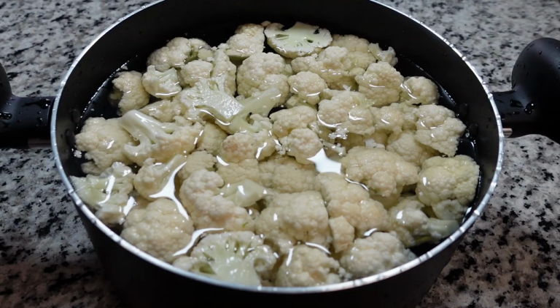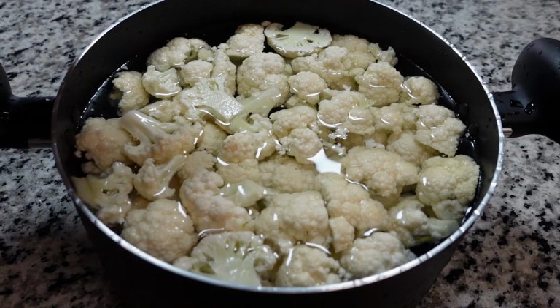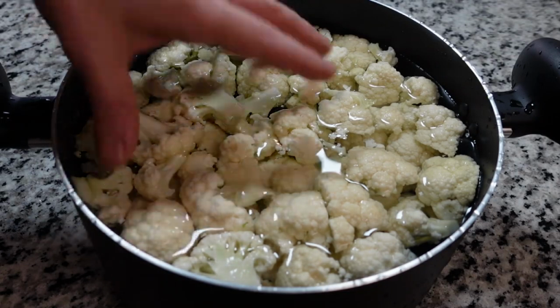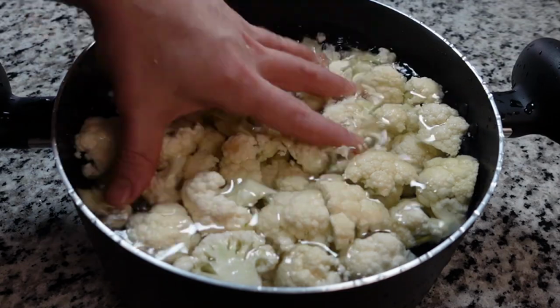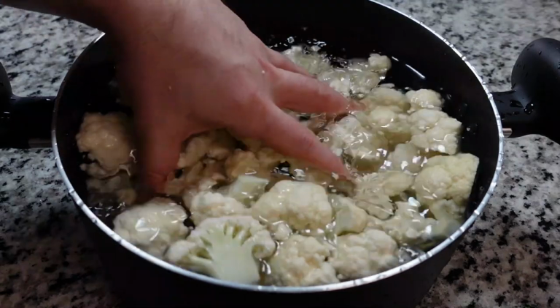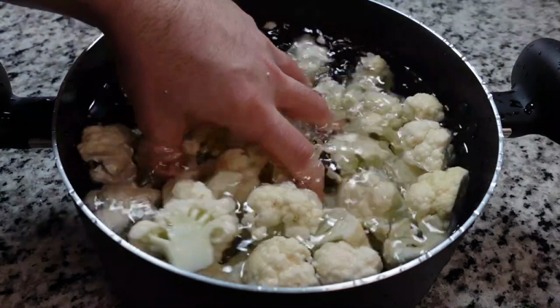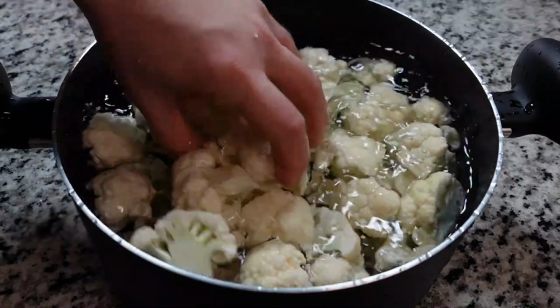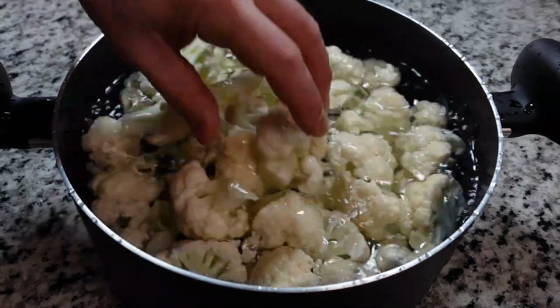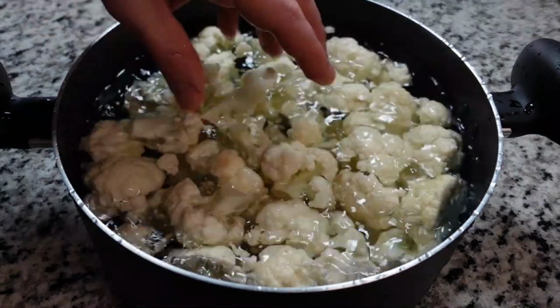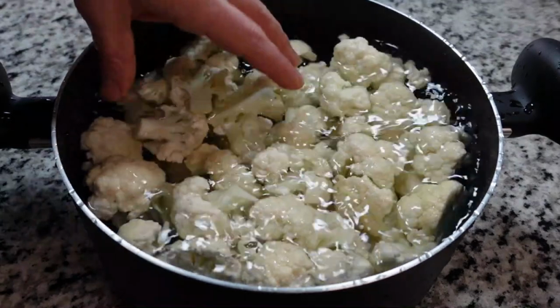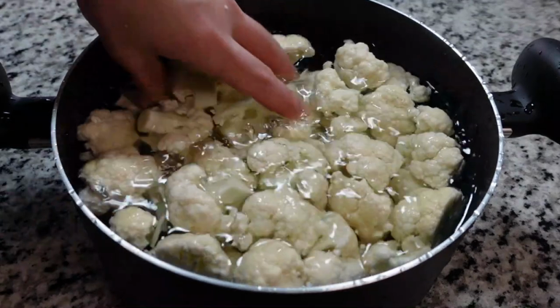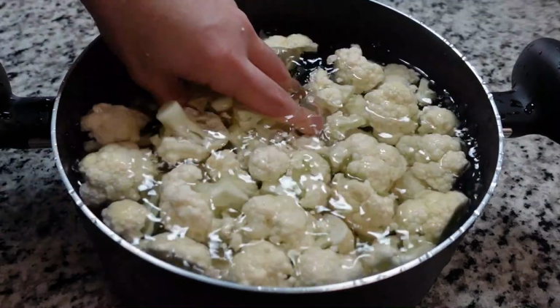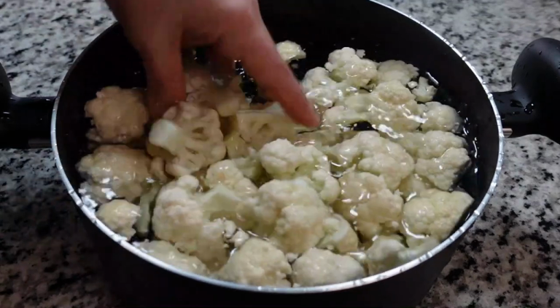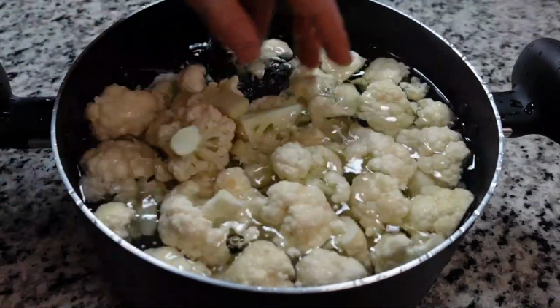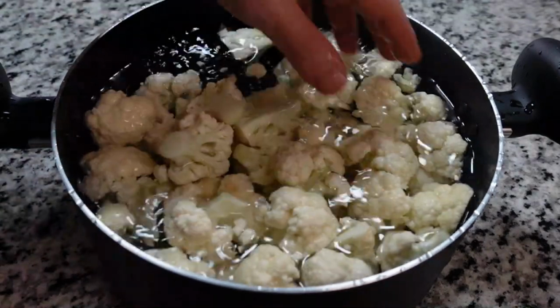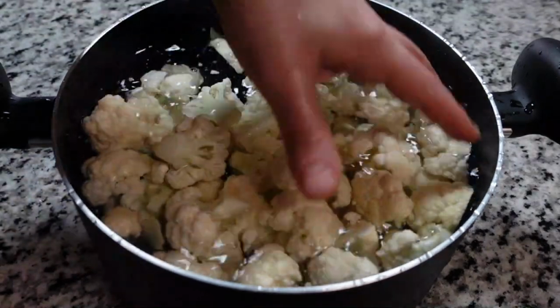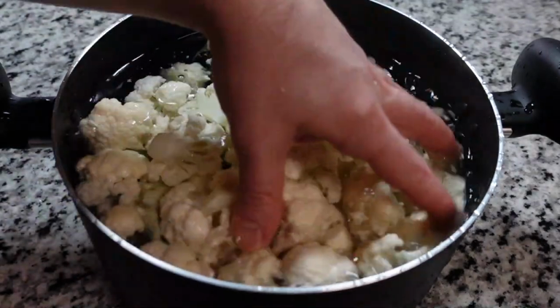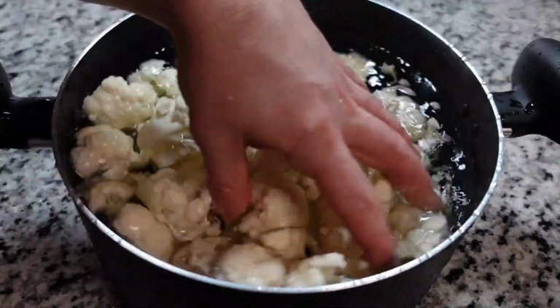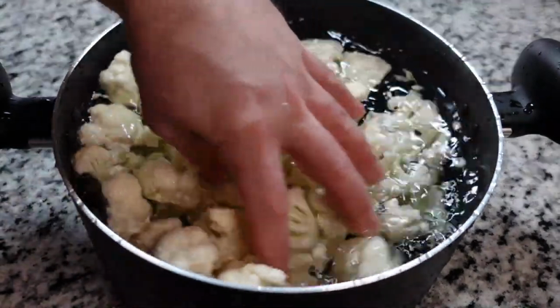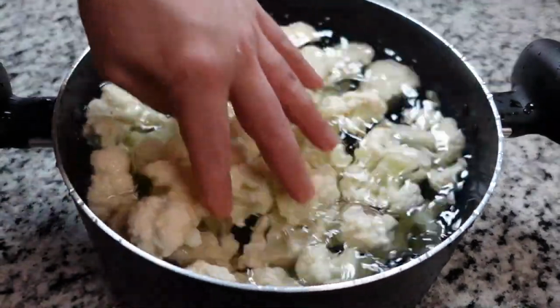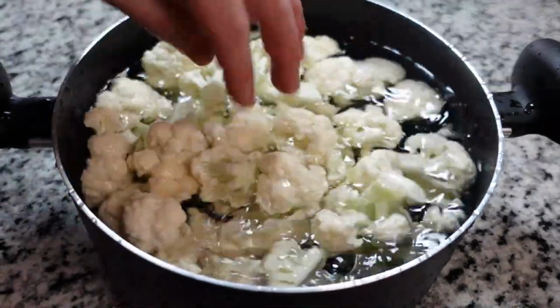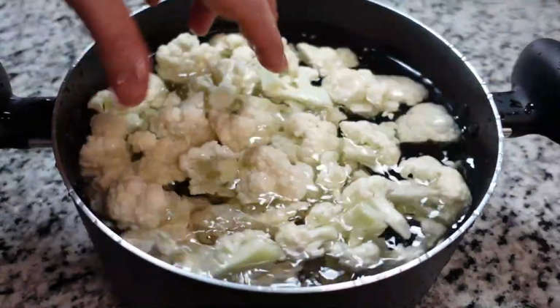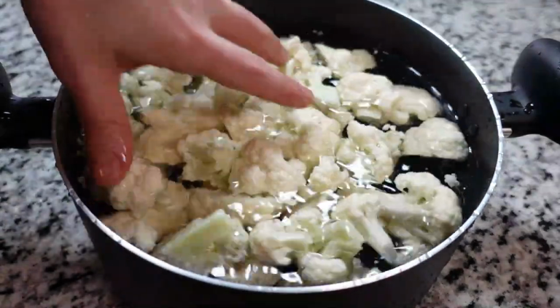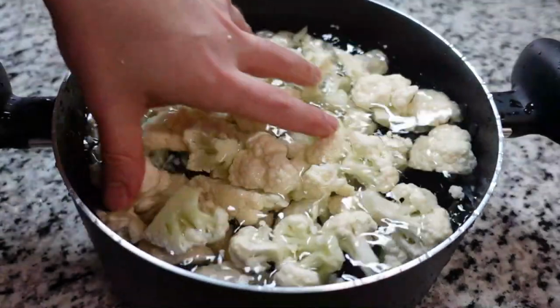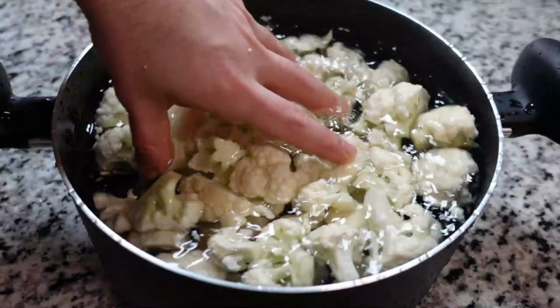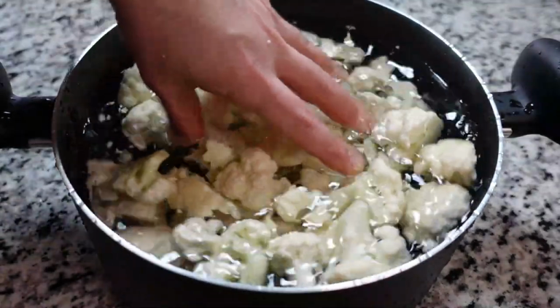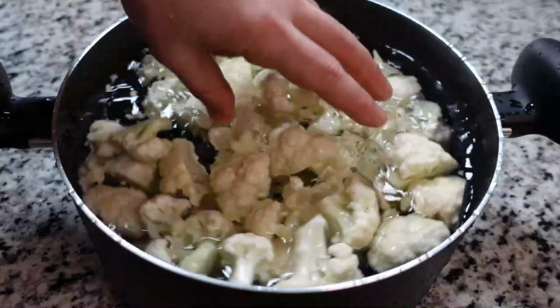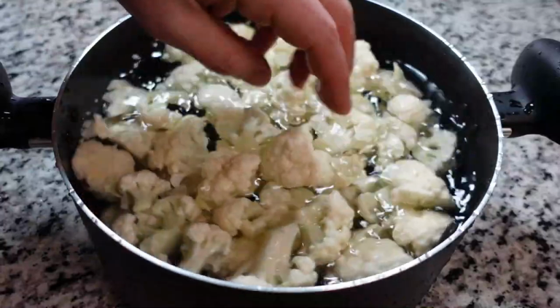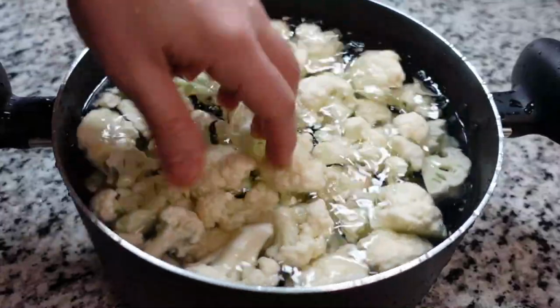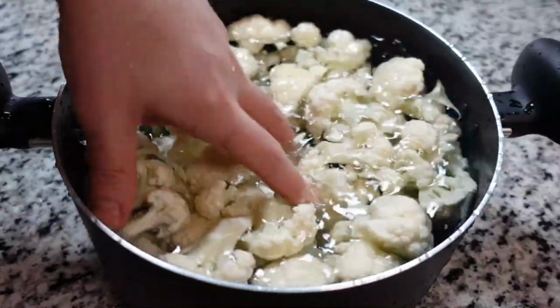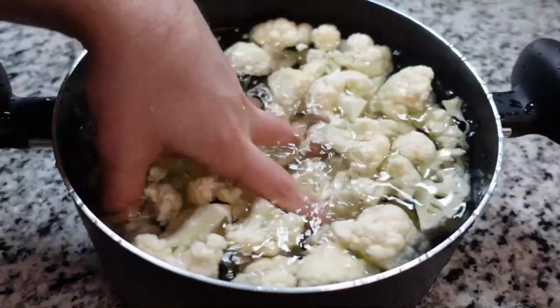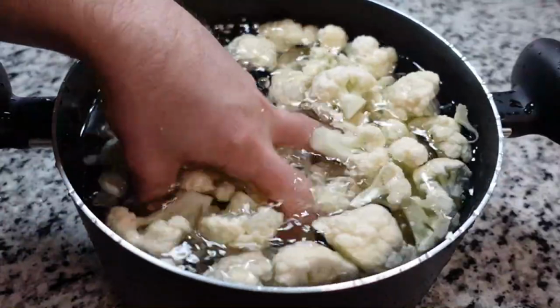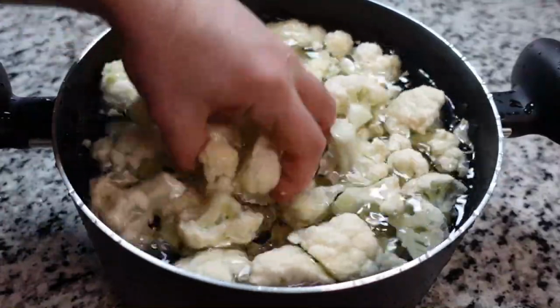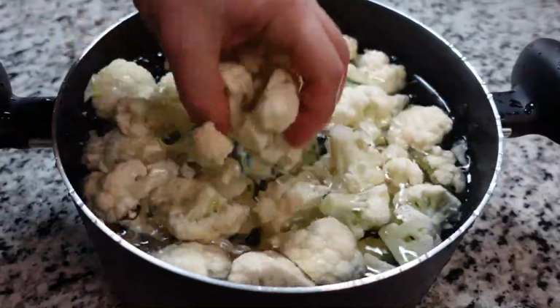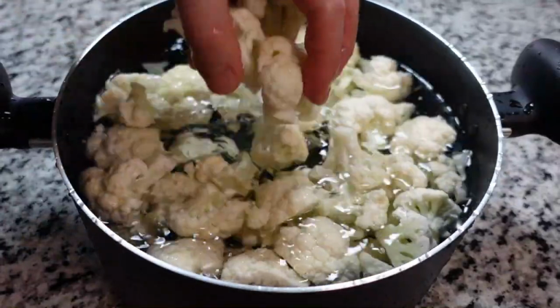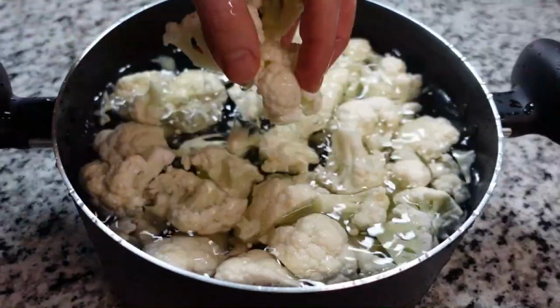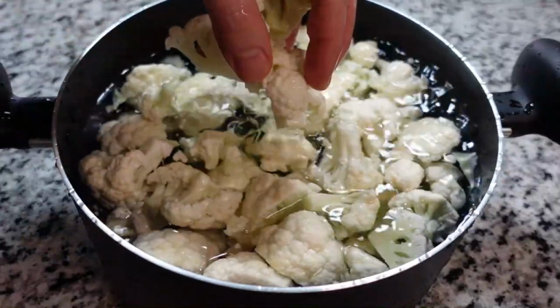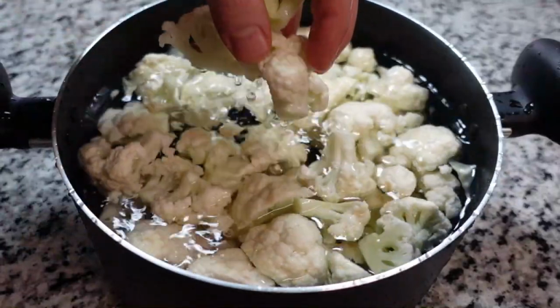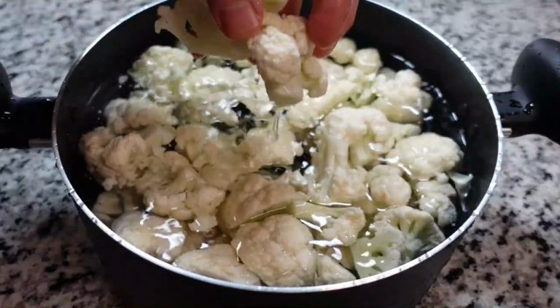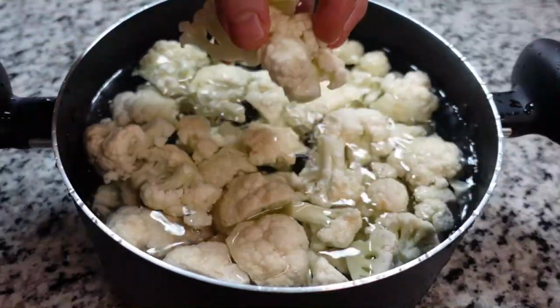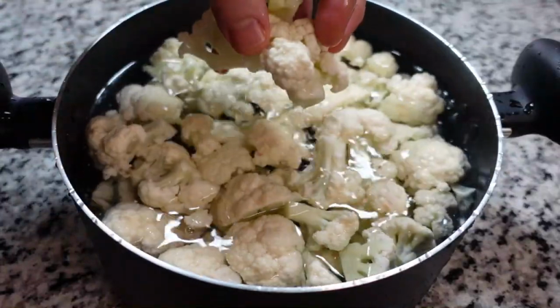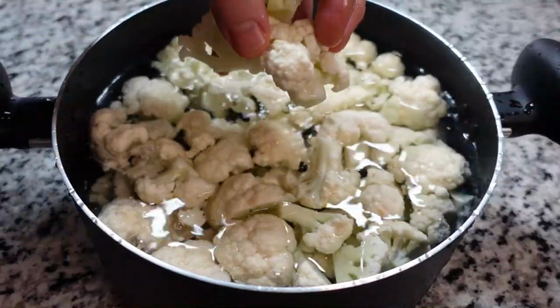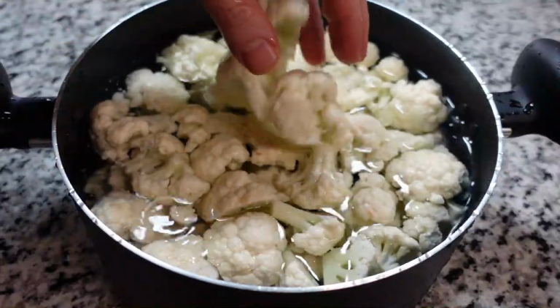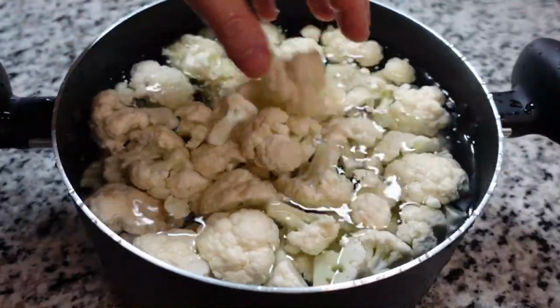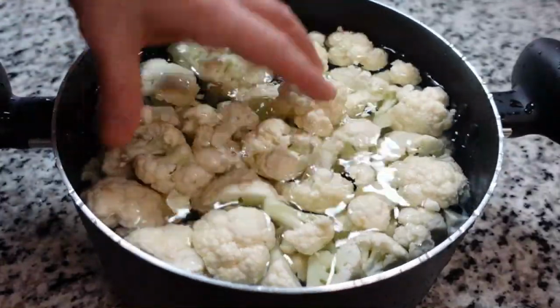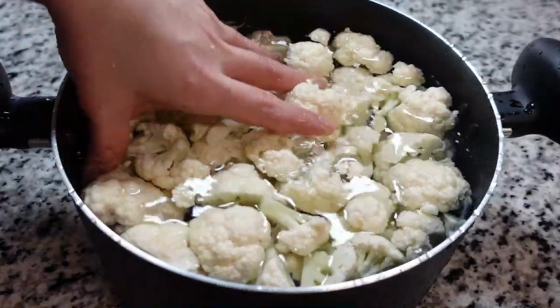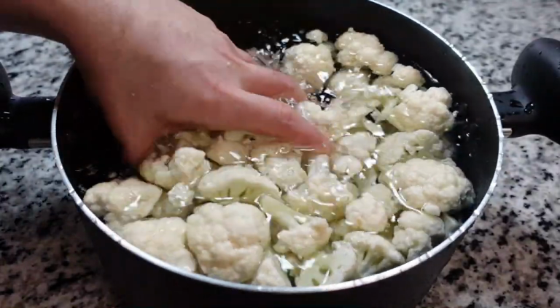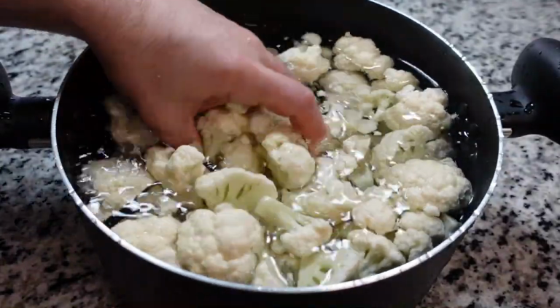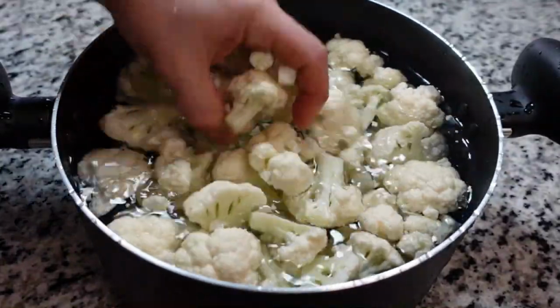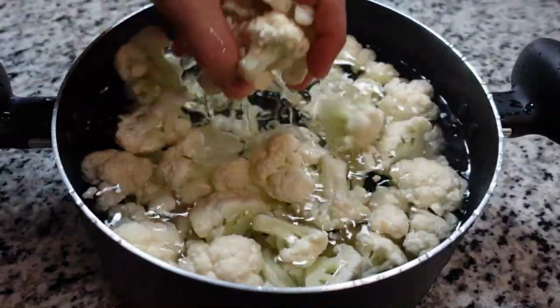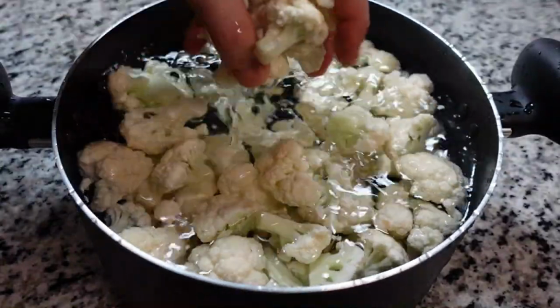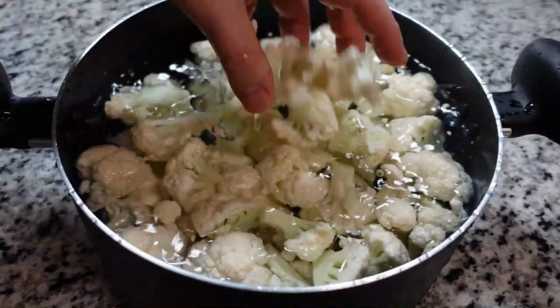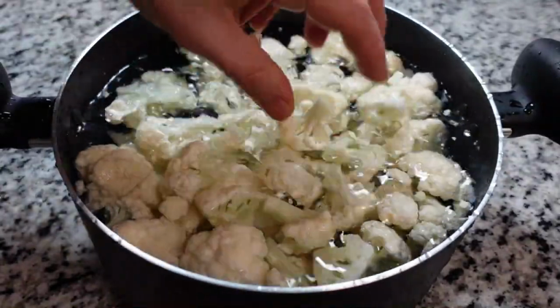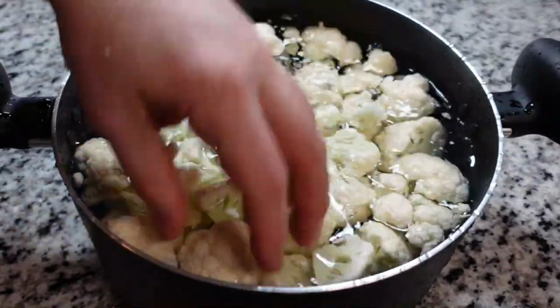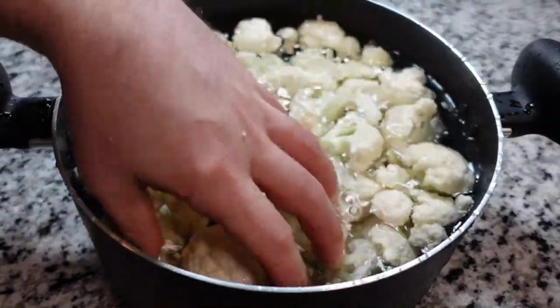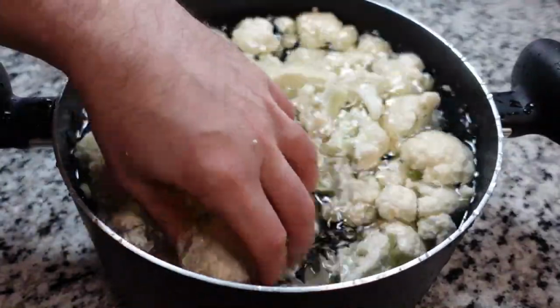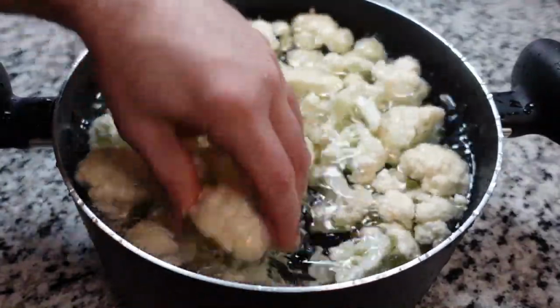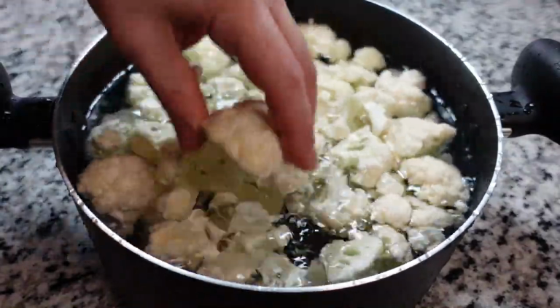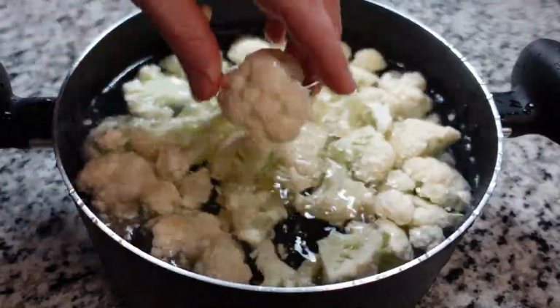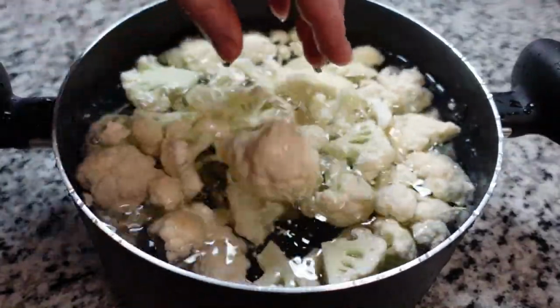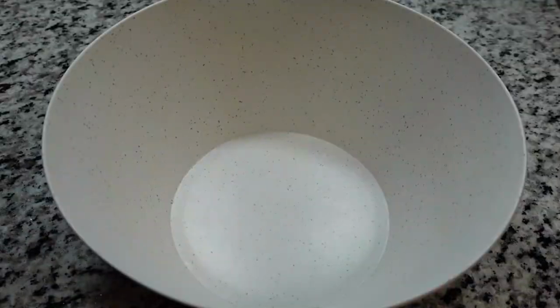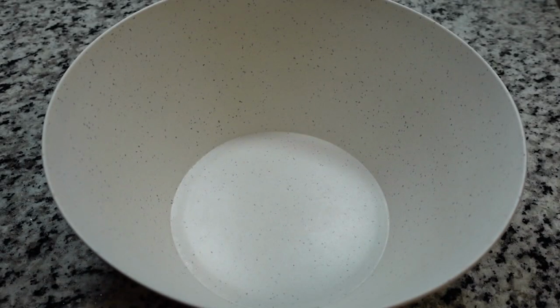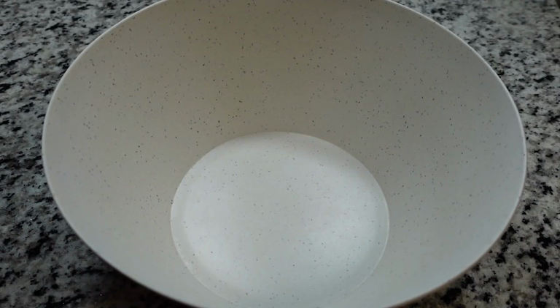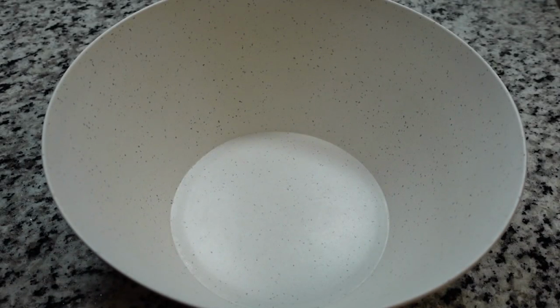Once you have the size you're looking for, get them into some water not only to clean them but to get rid of those tiny cauliflower crumbs. Dry these thoroughly before going to our batter.